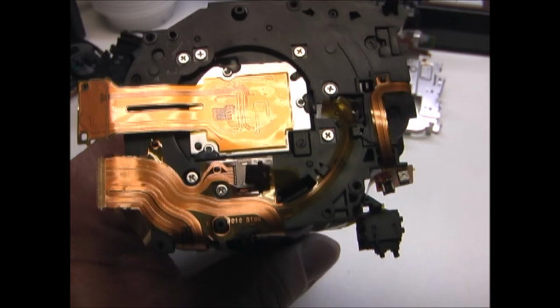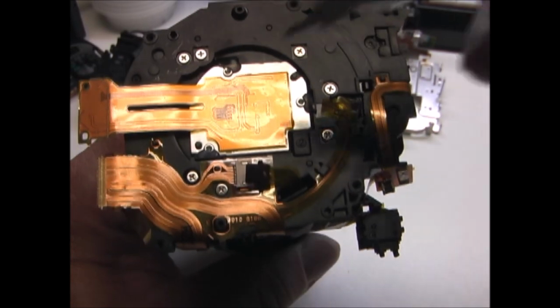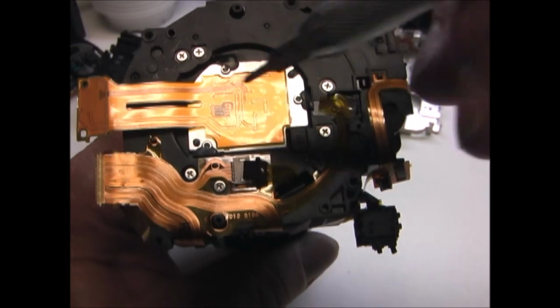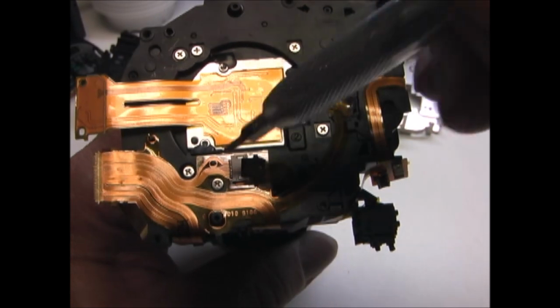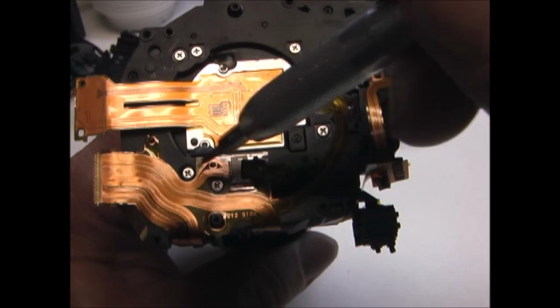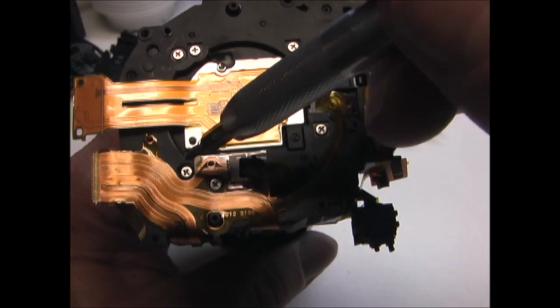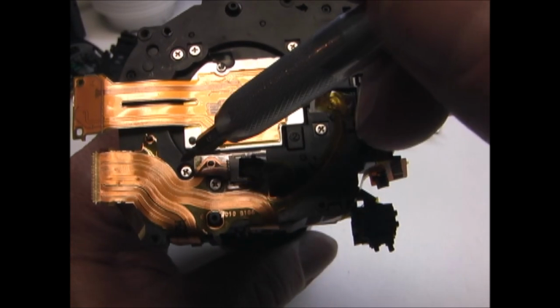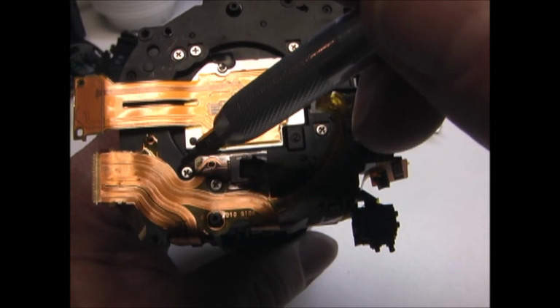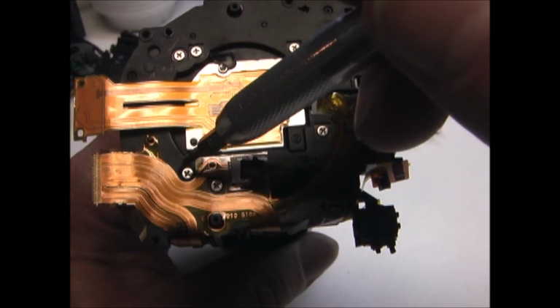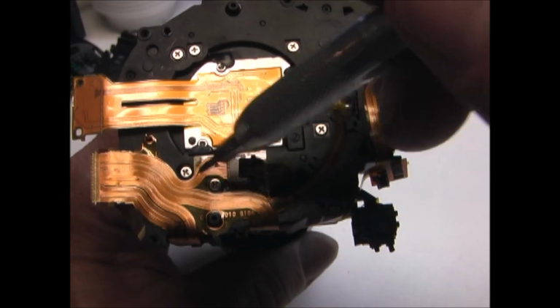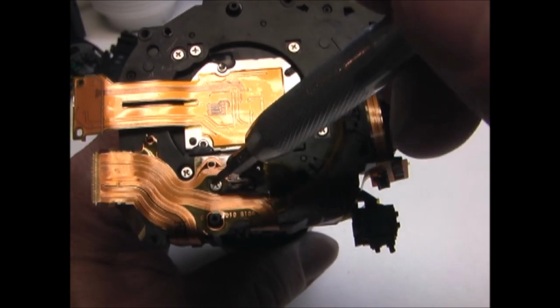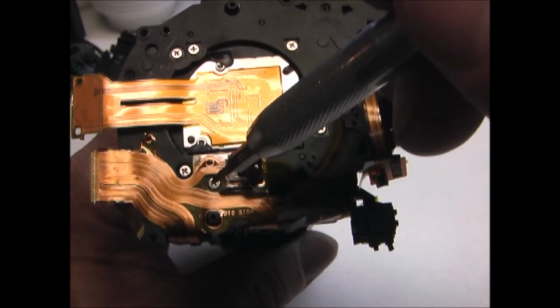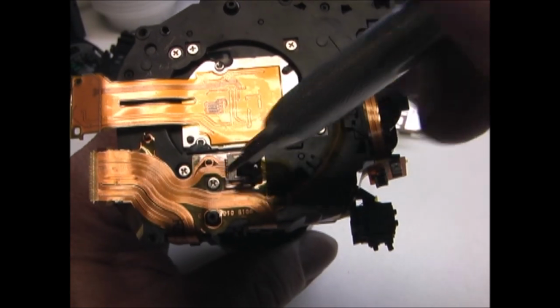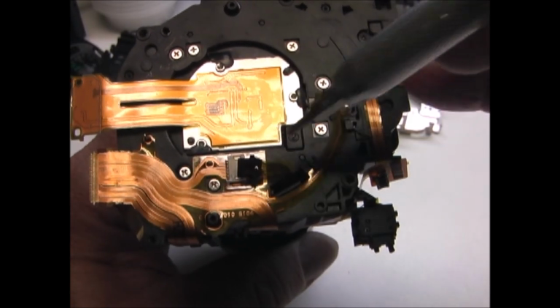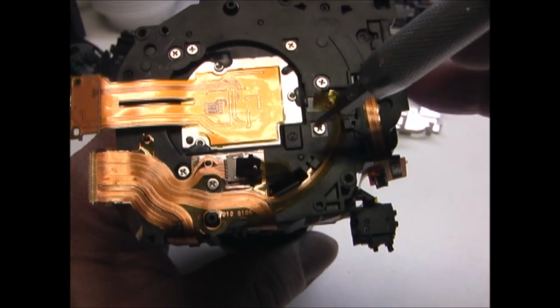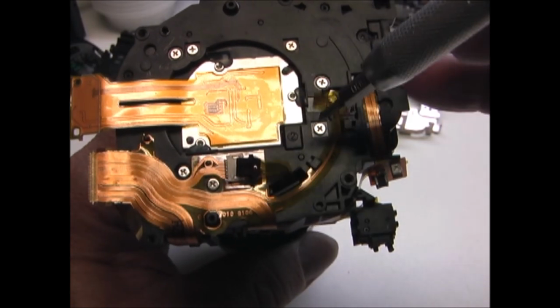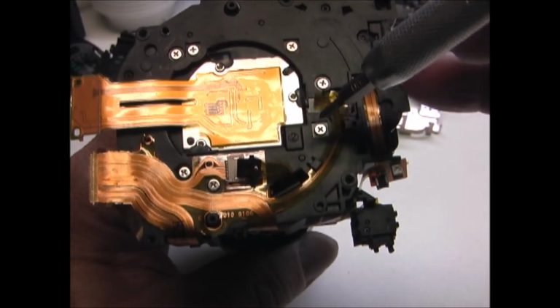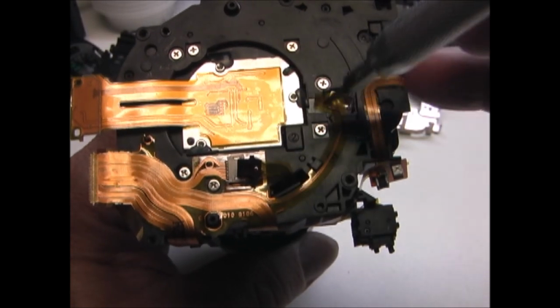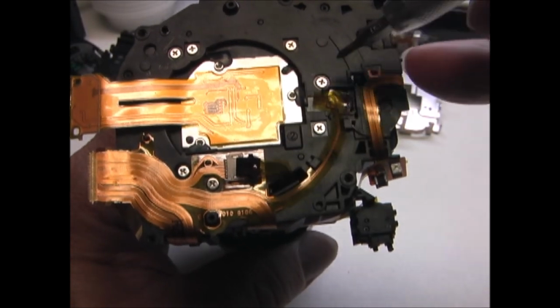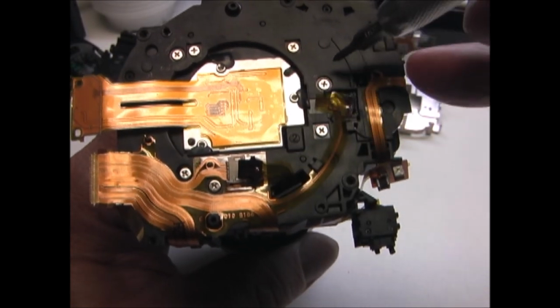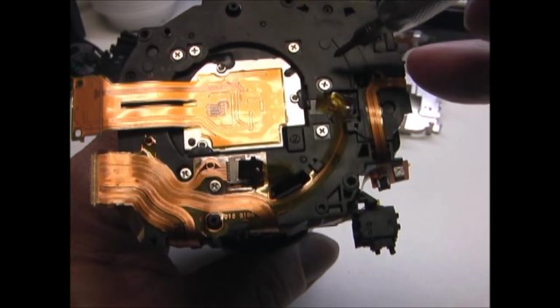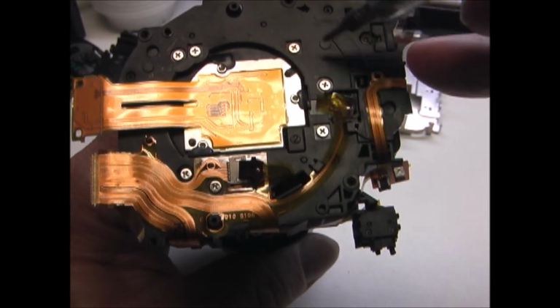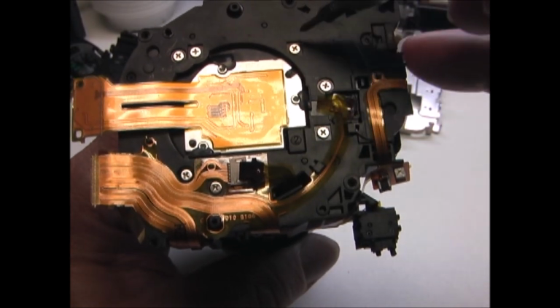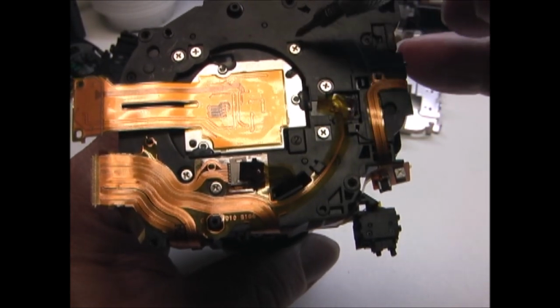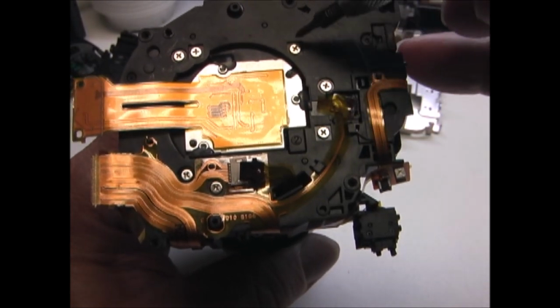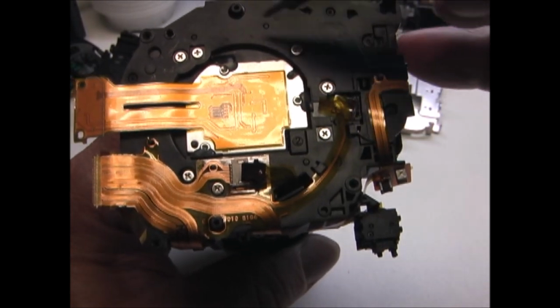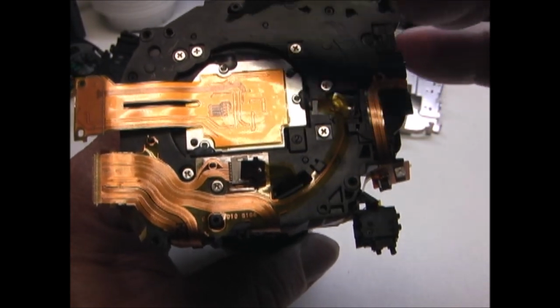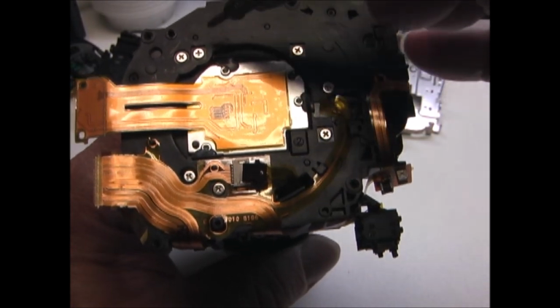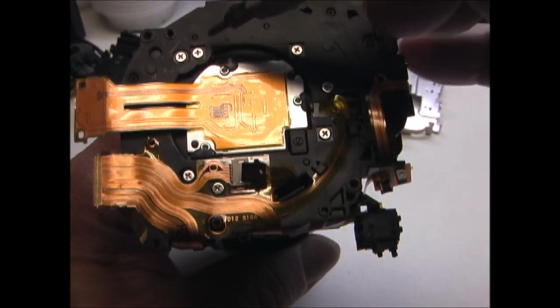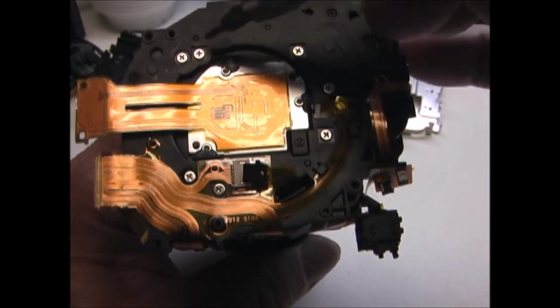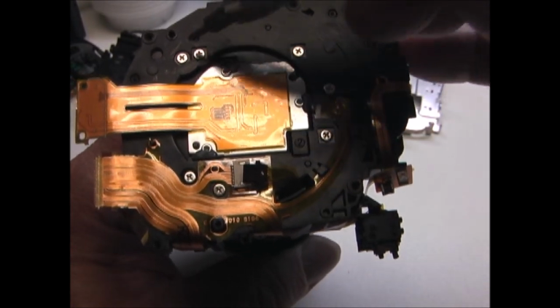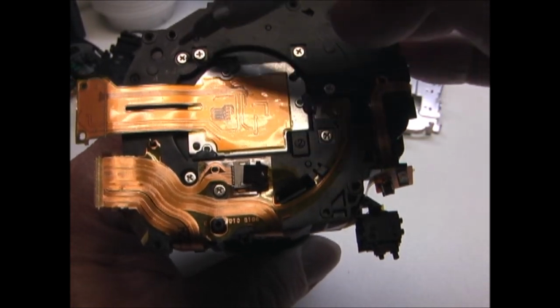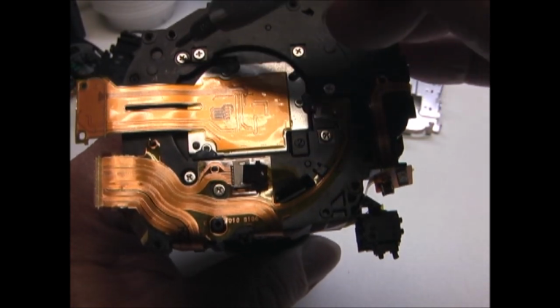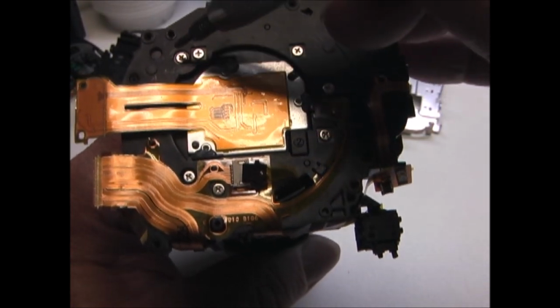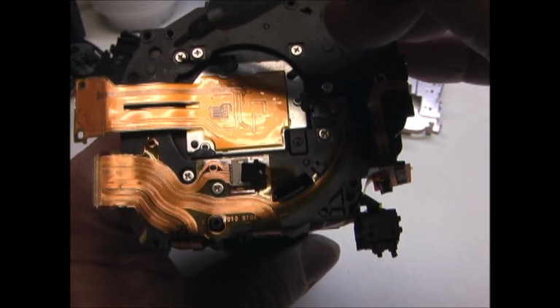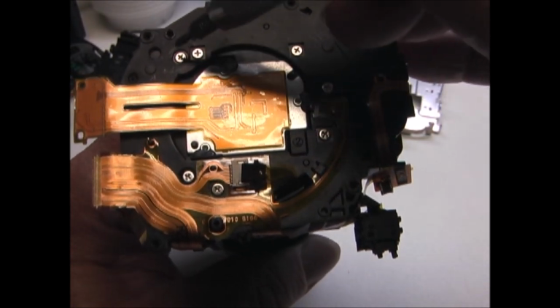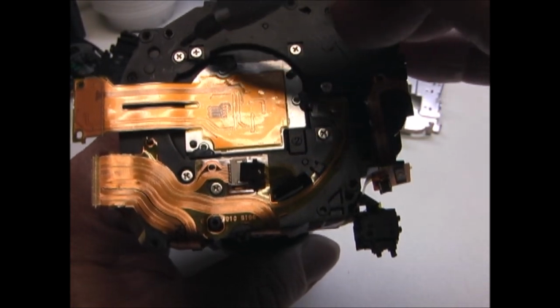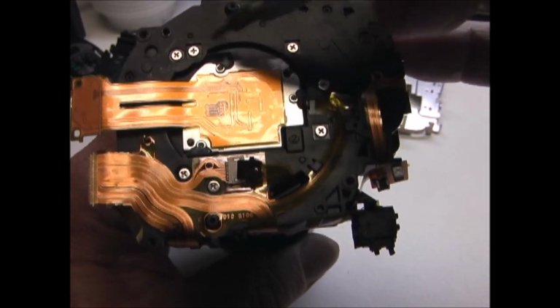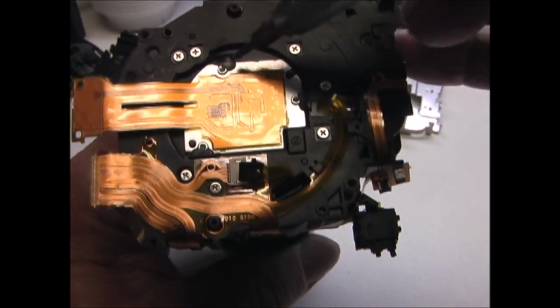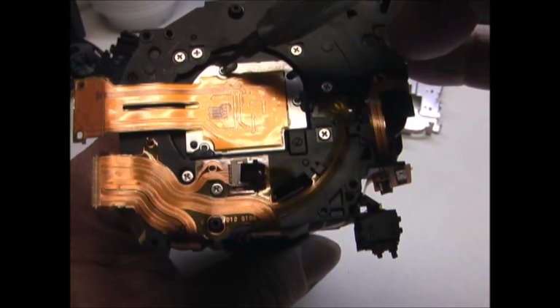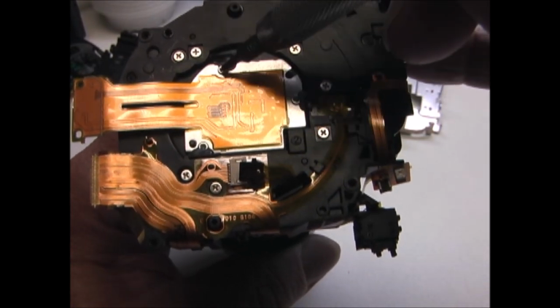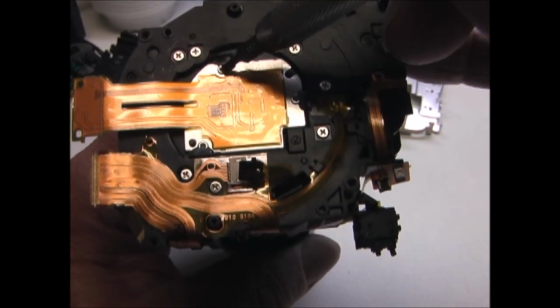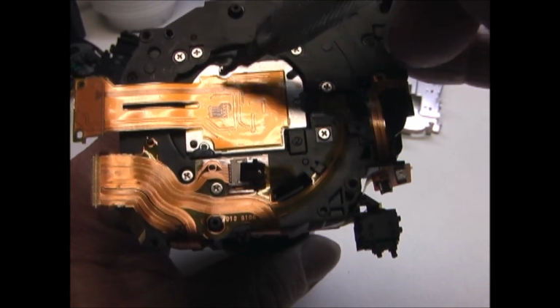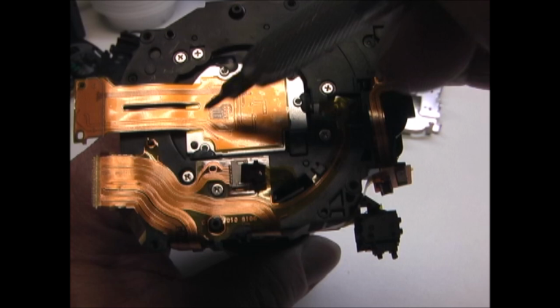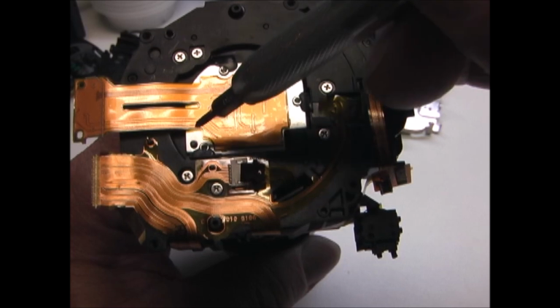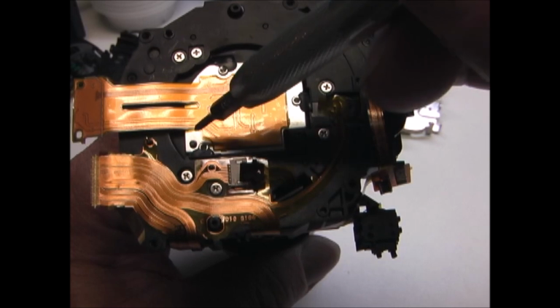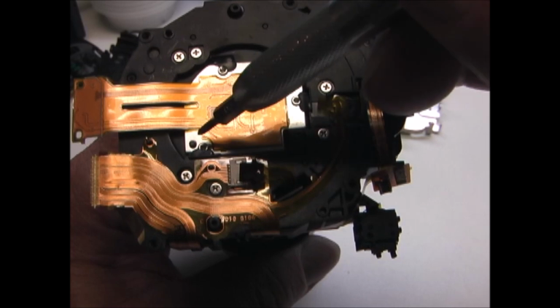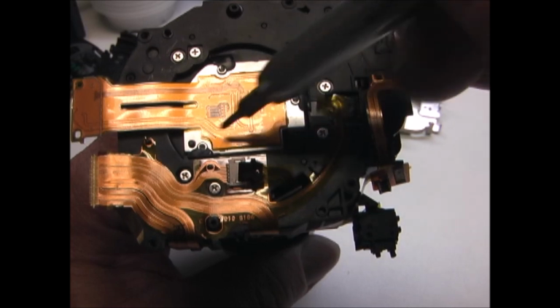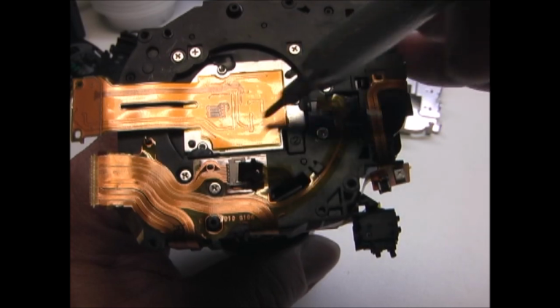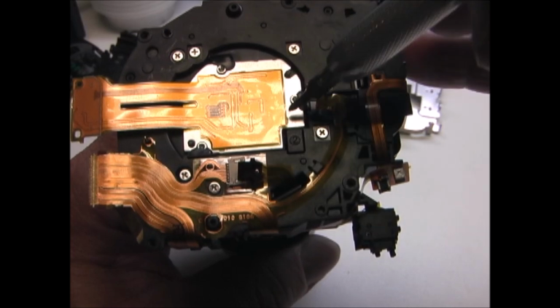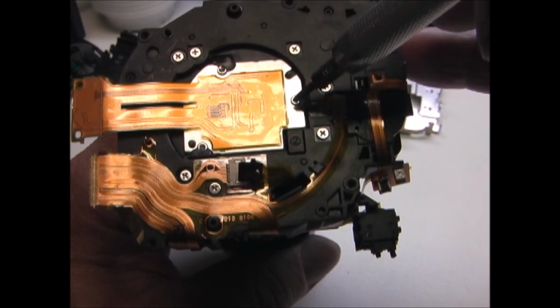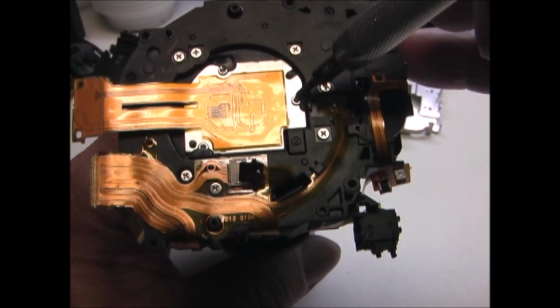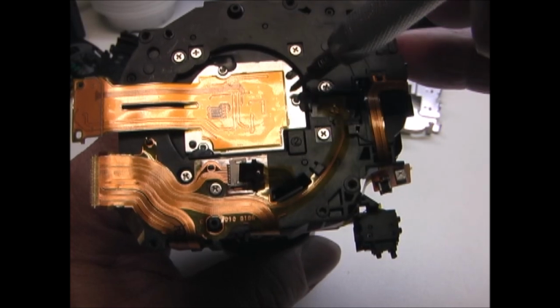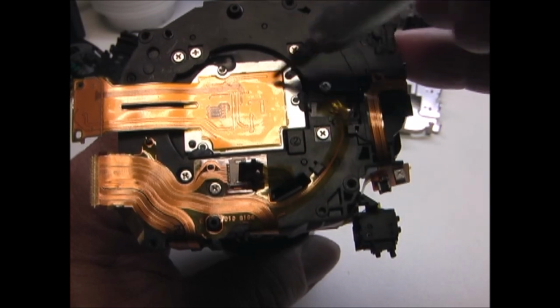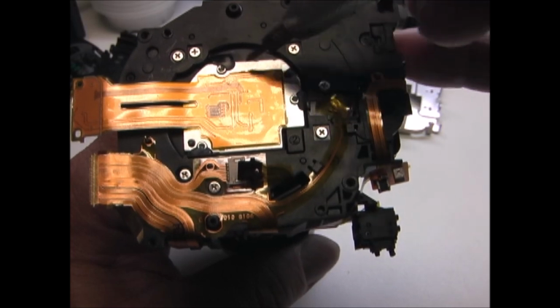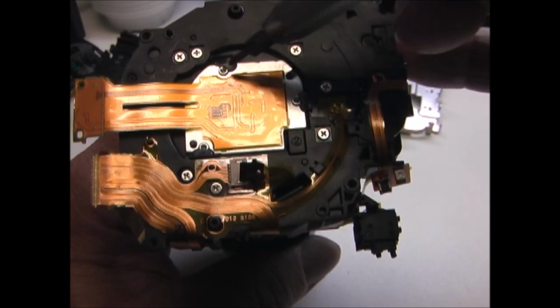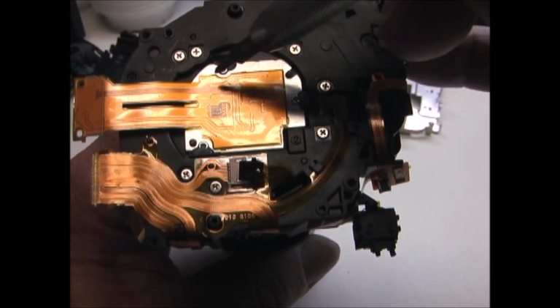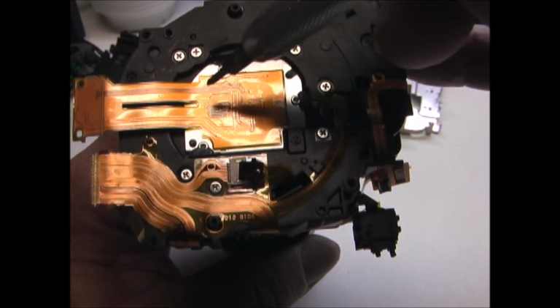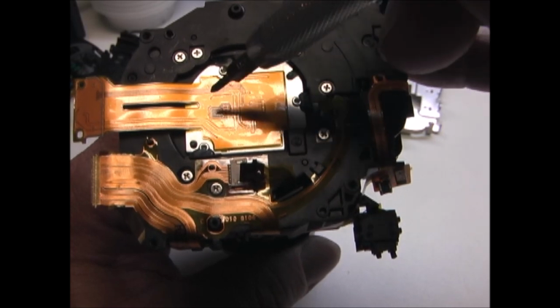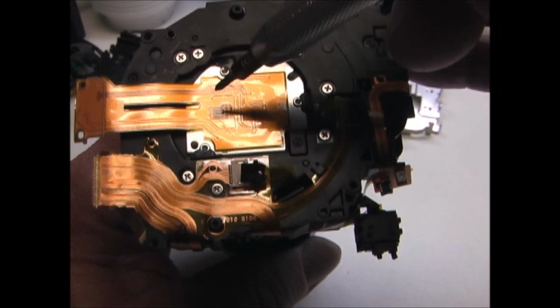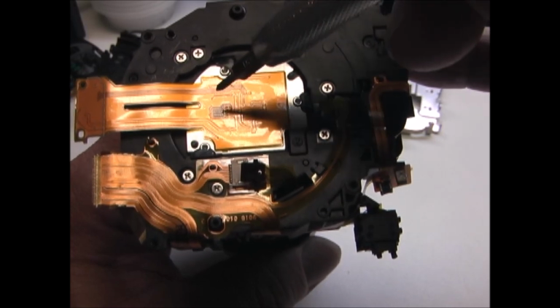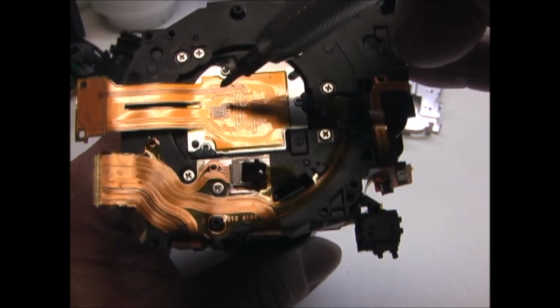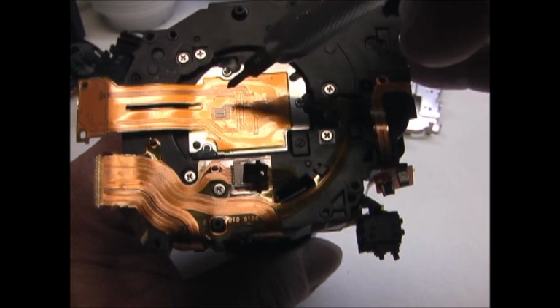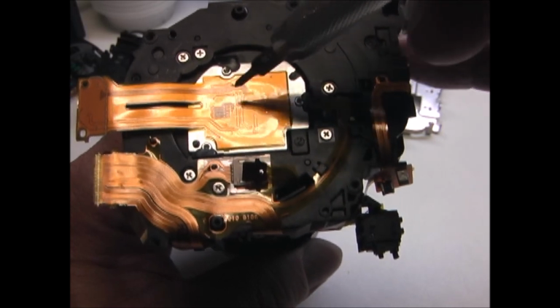Next I'm going to remove these seven screws from the back of the lens. Do not remove these three in the middle.